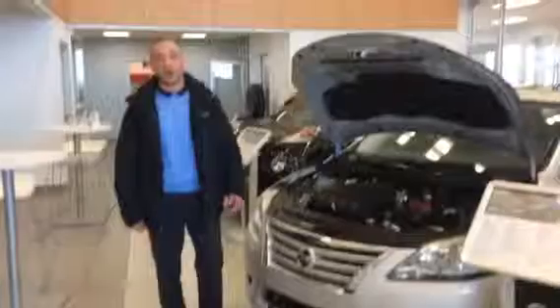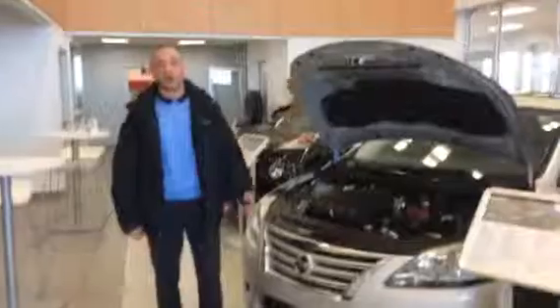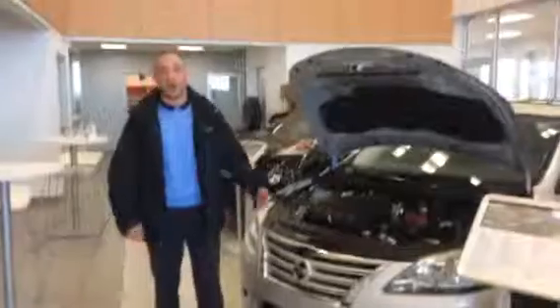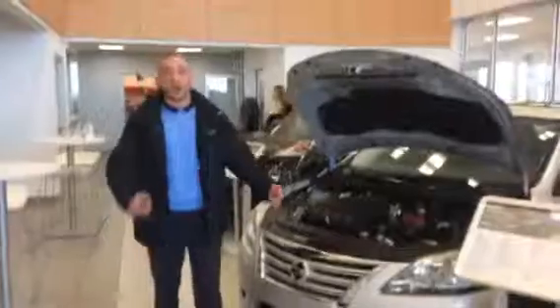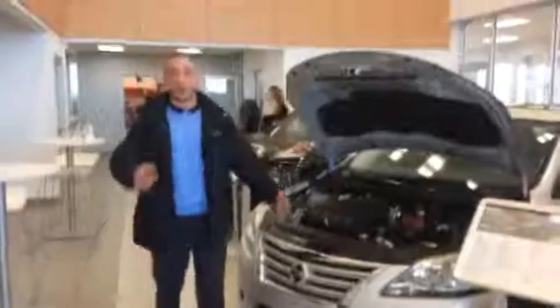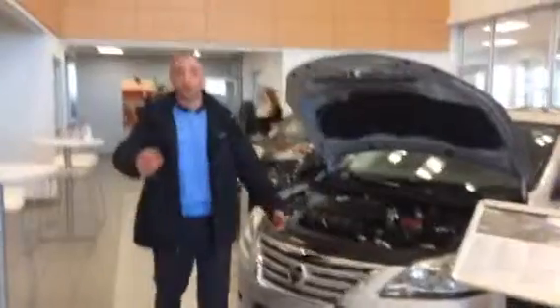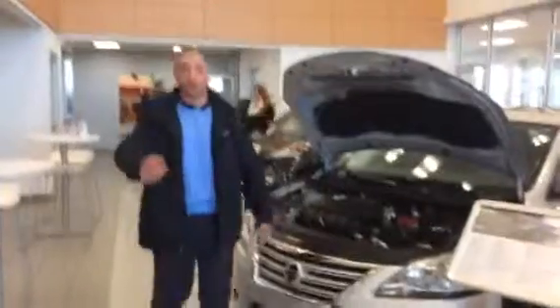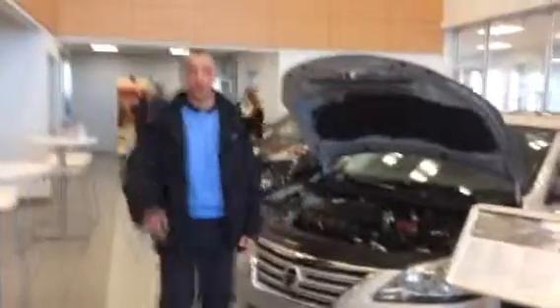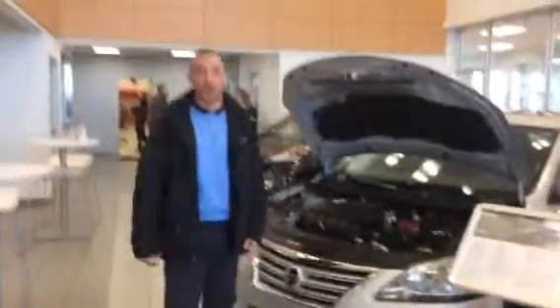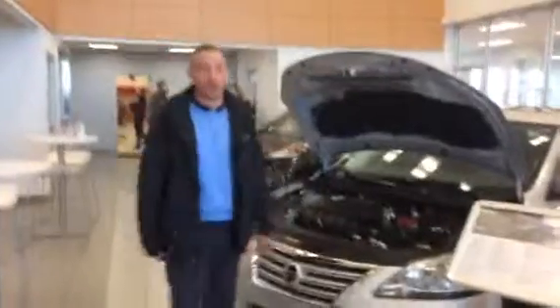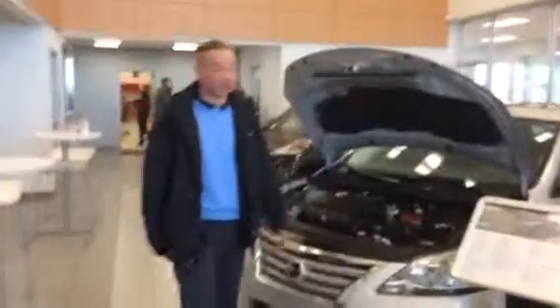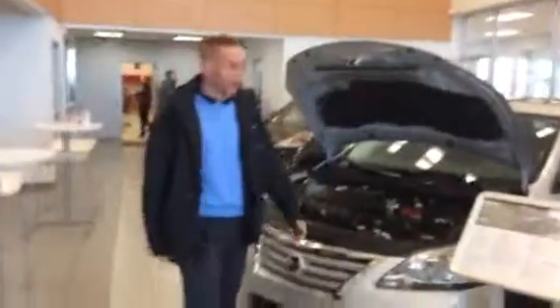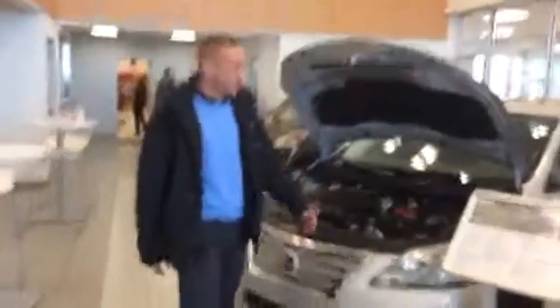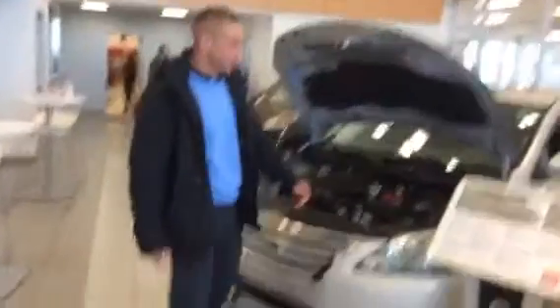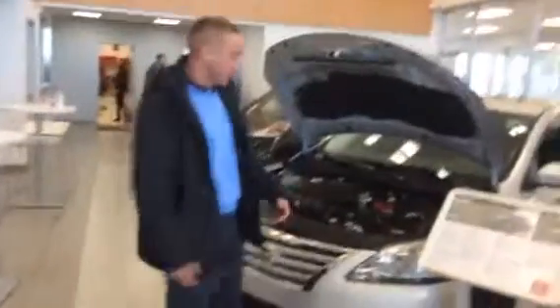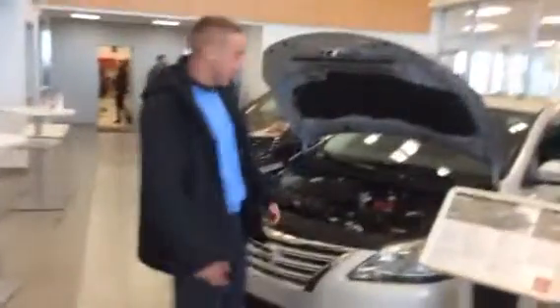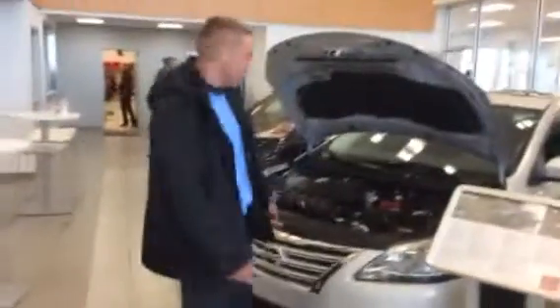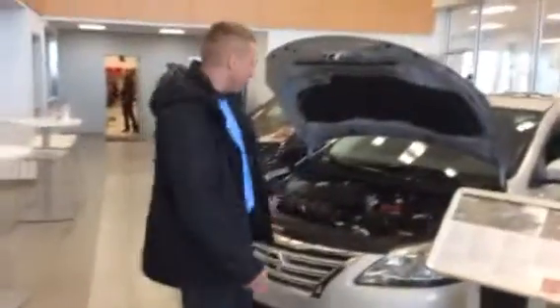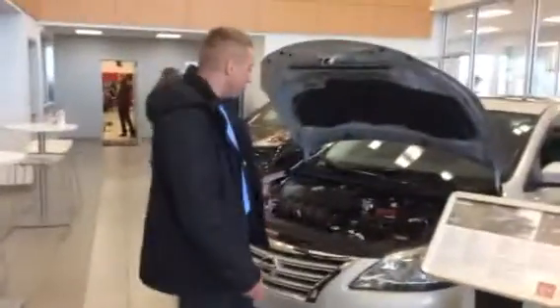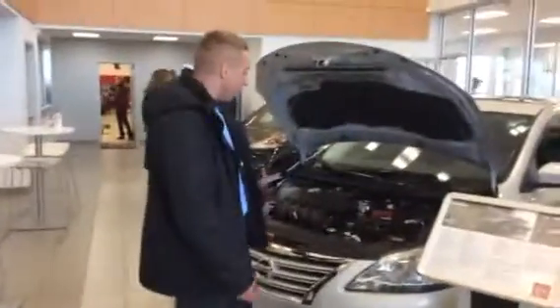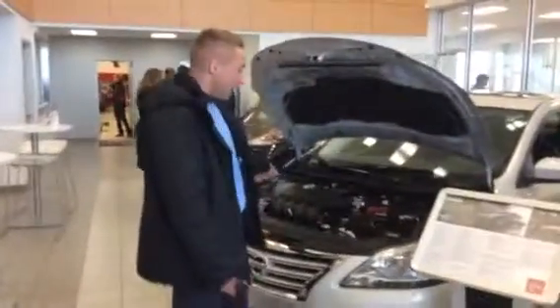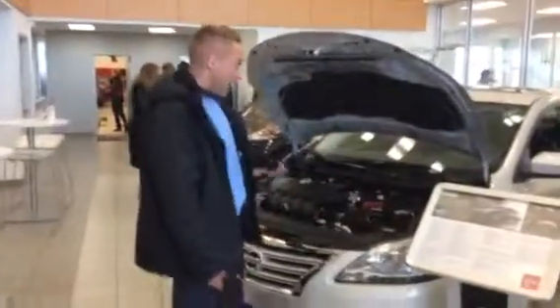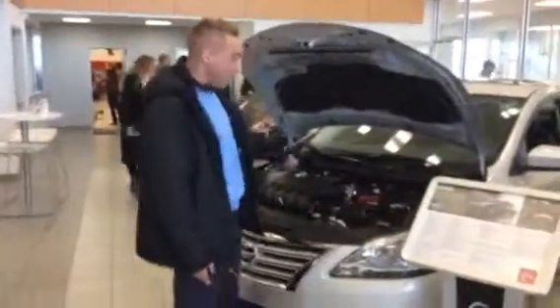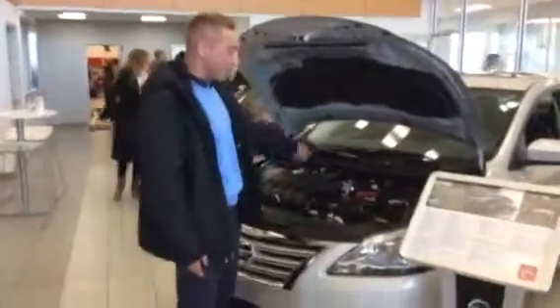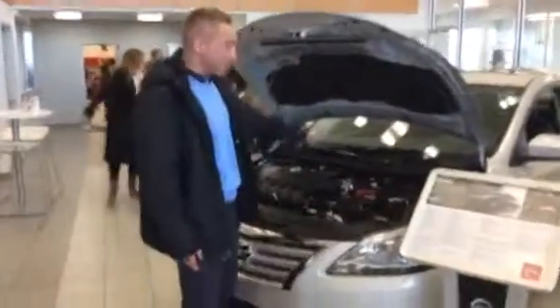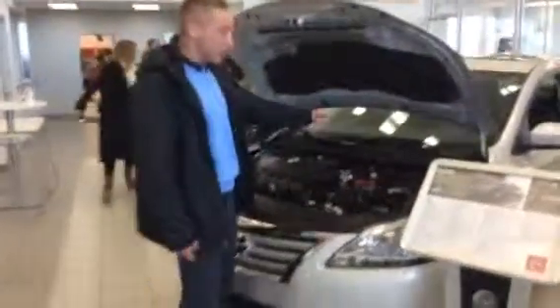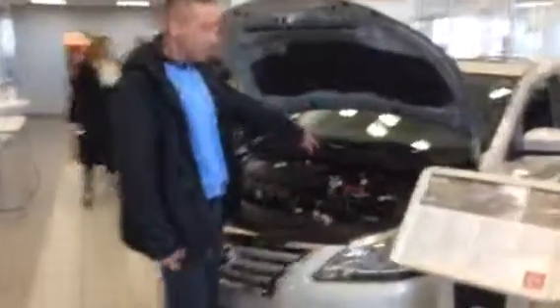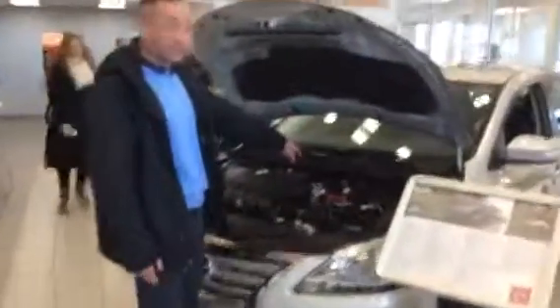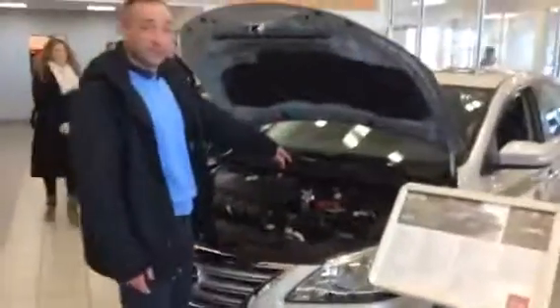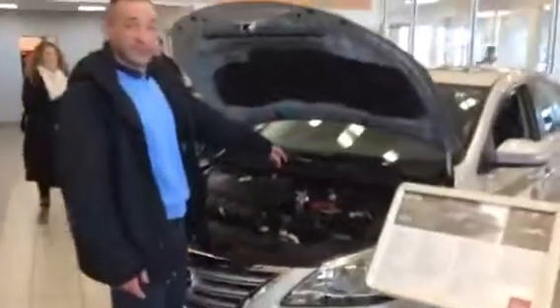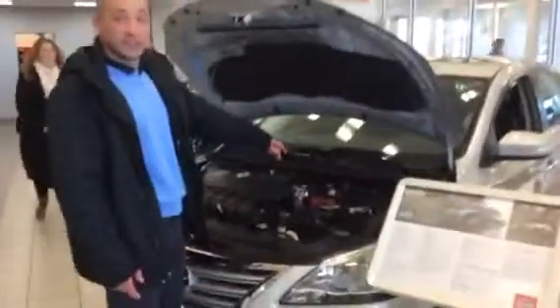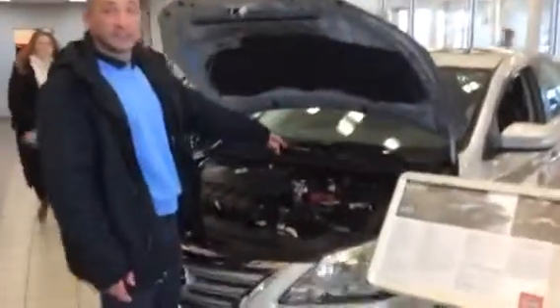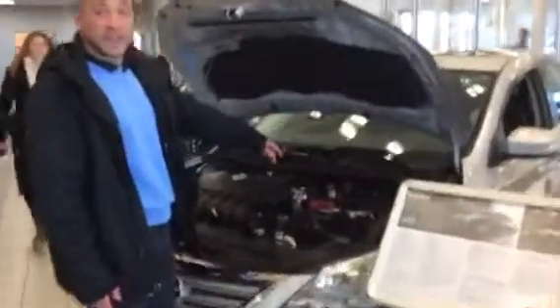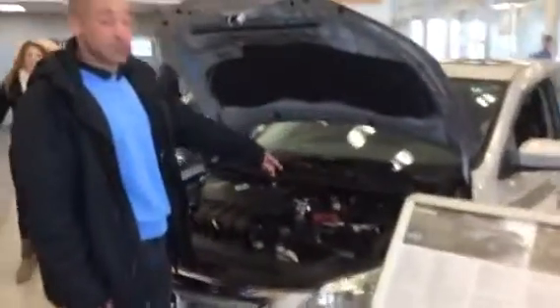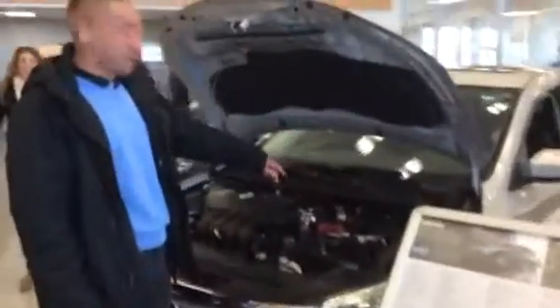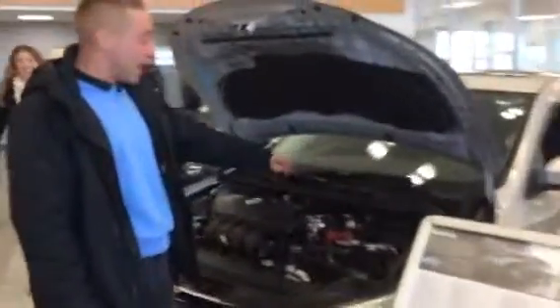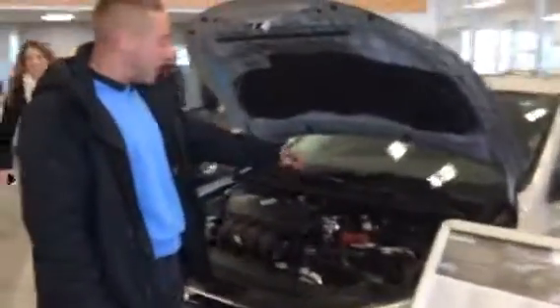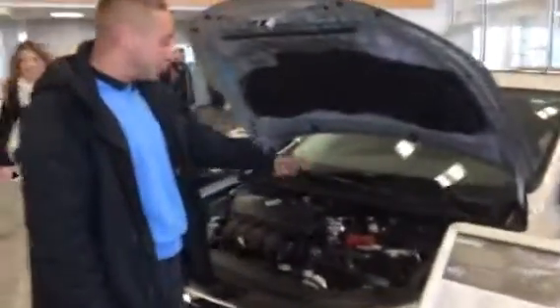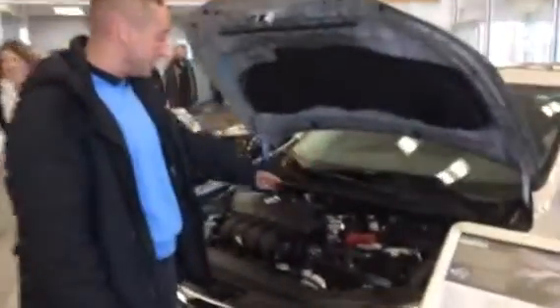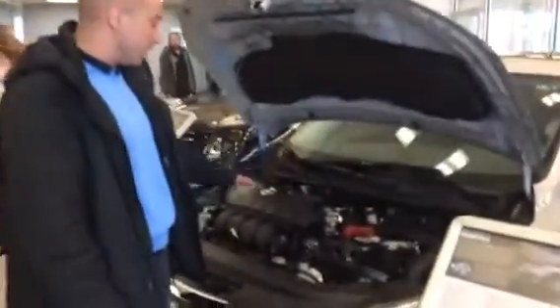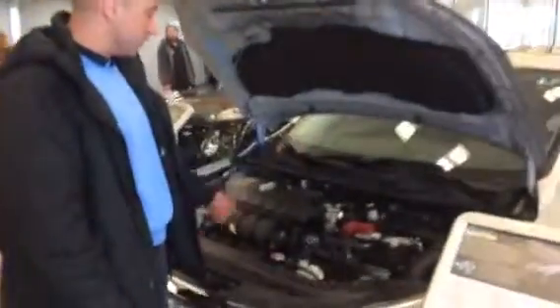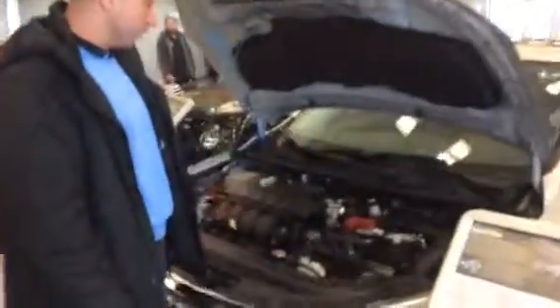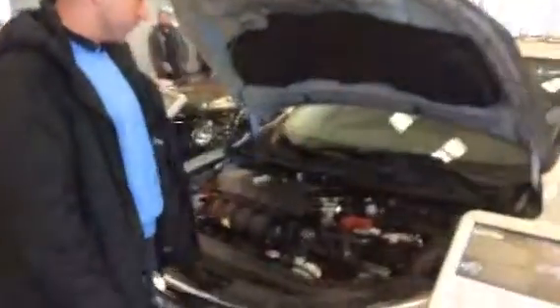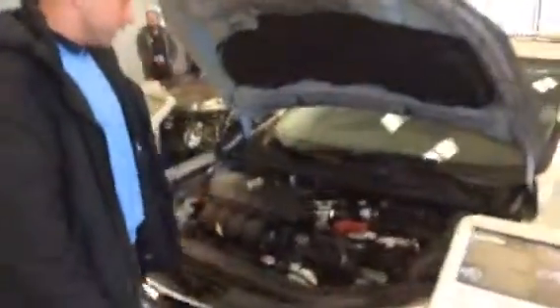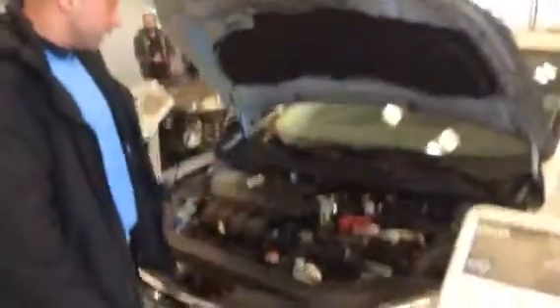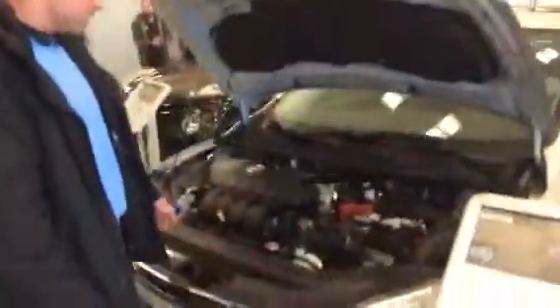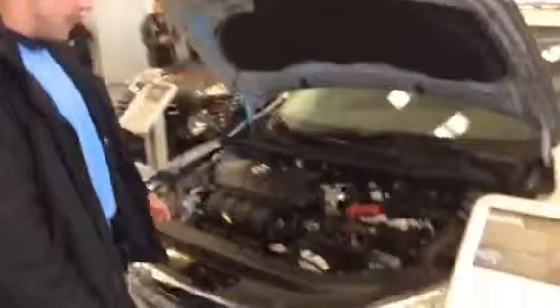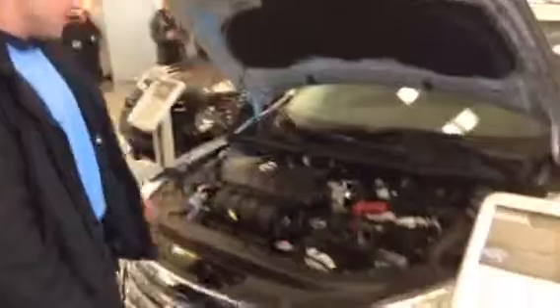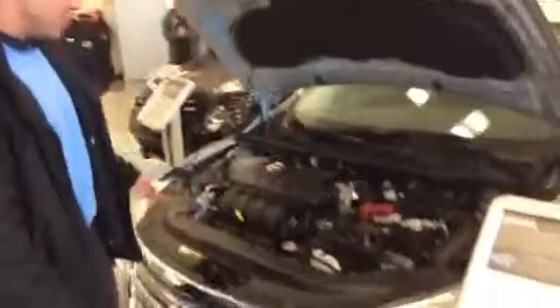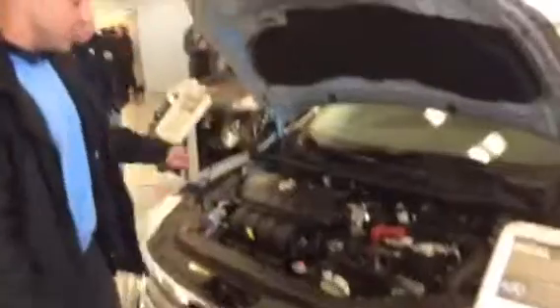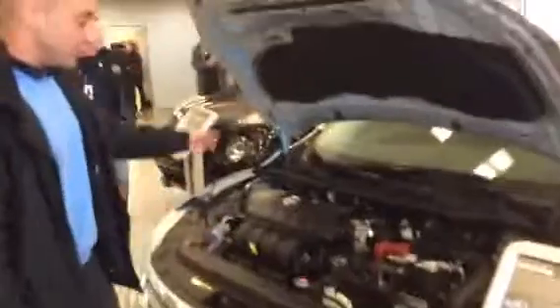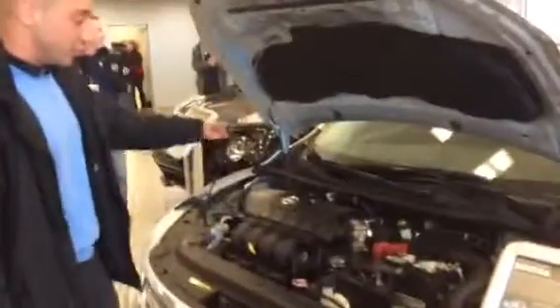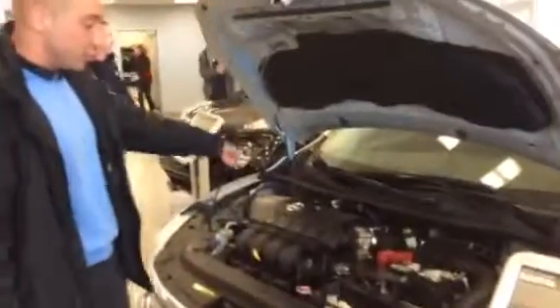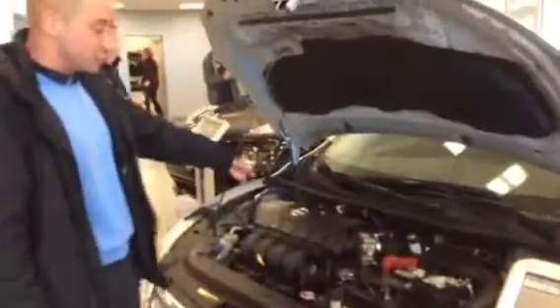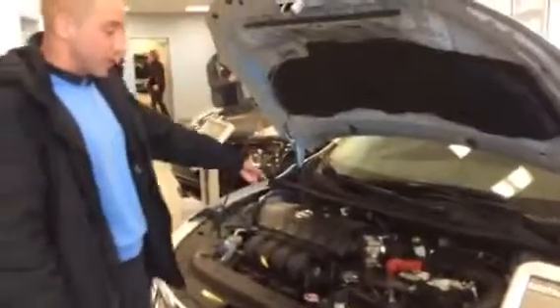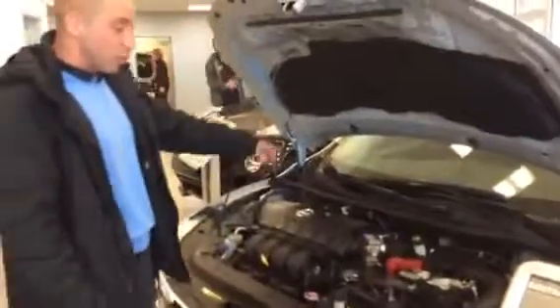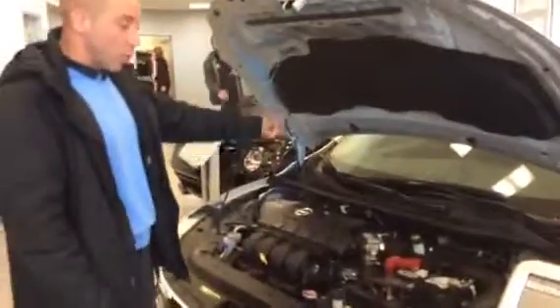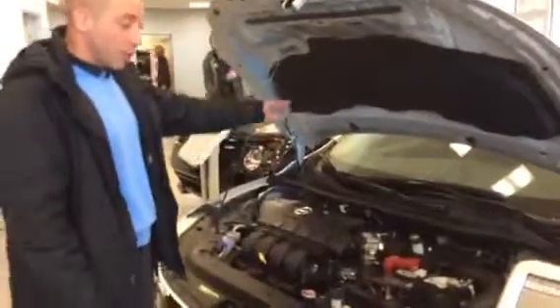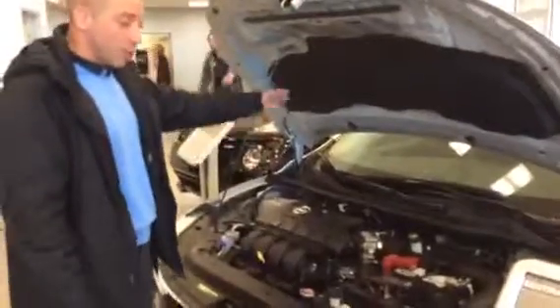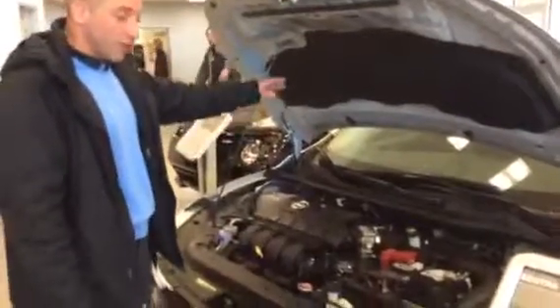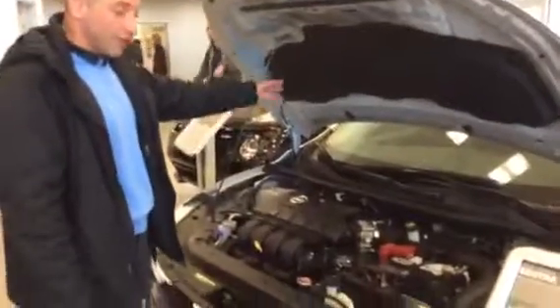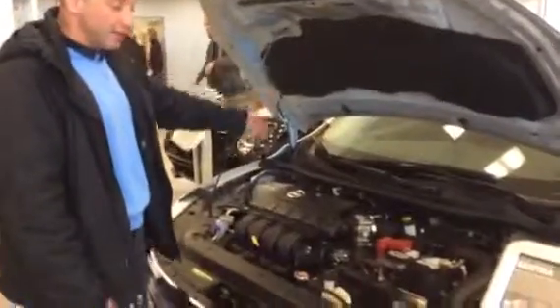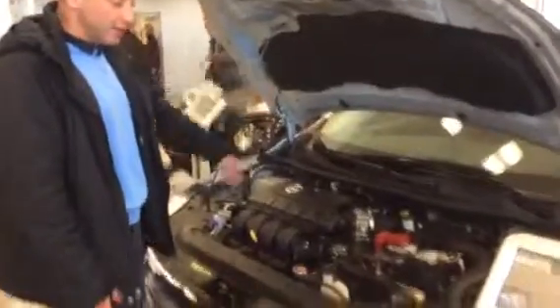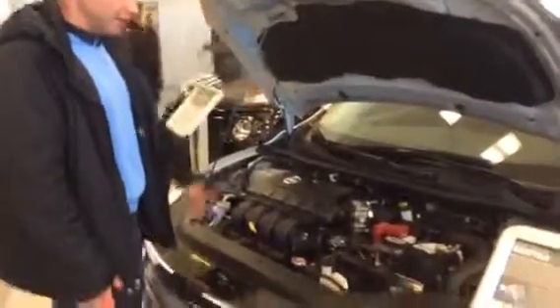I'm Robert Brennan over here at LA Nissan. I've got a 2015 Sentra SL. It's going to have a 130 horsepower 1.8 liter engine.